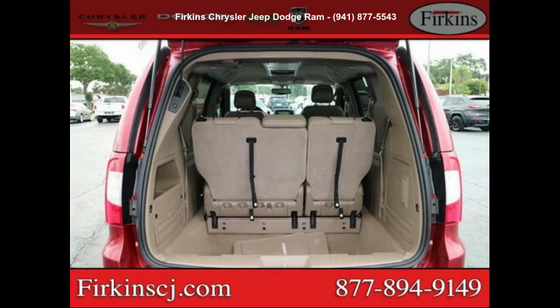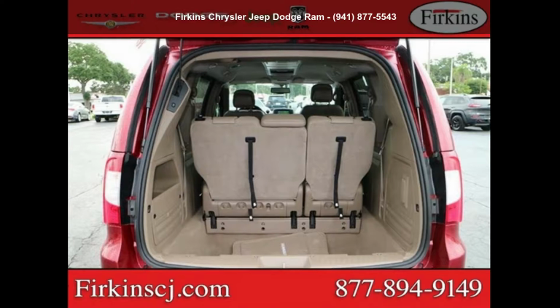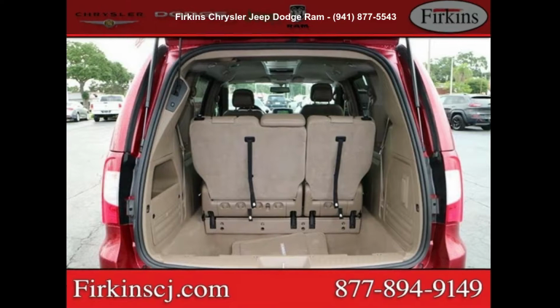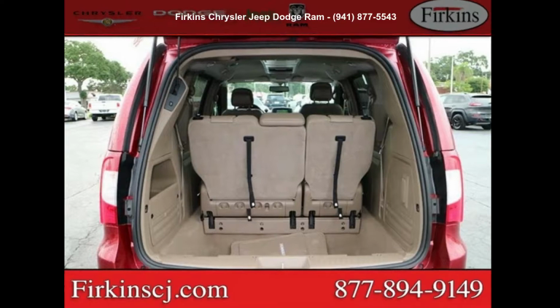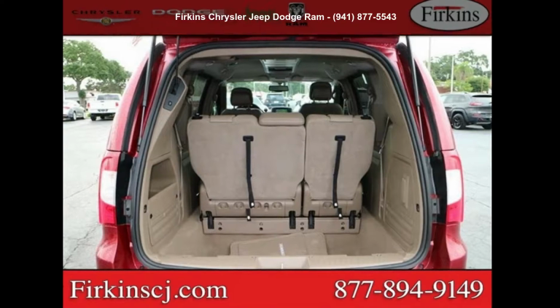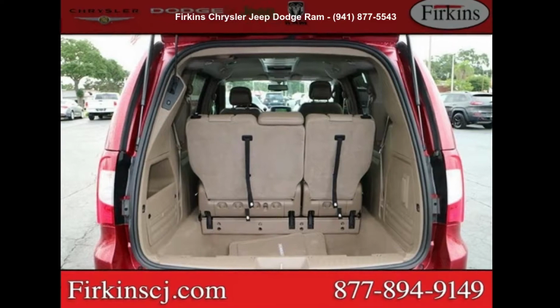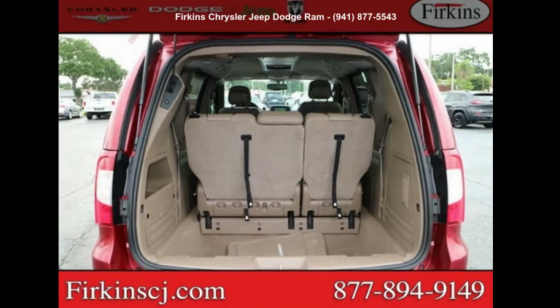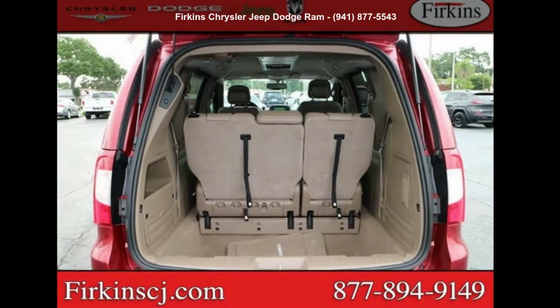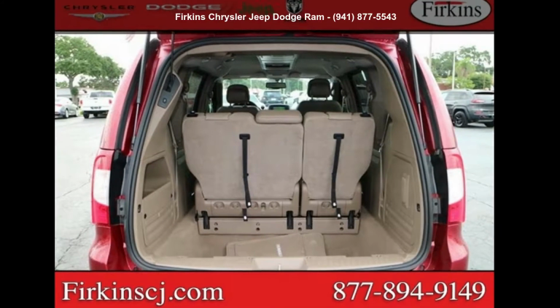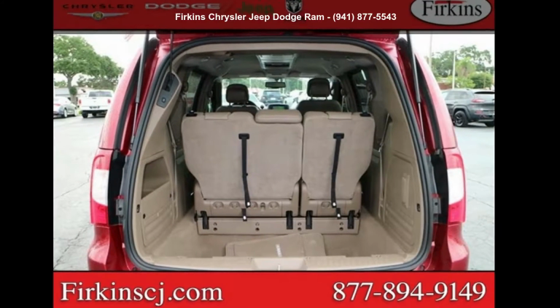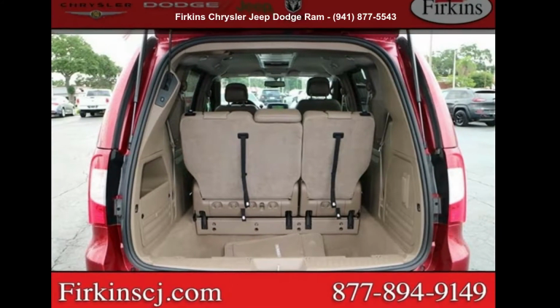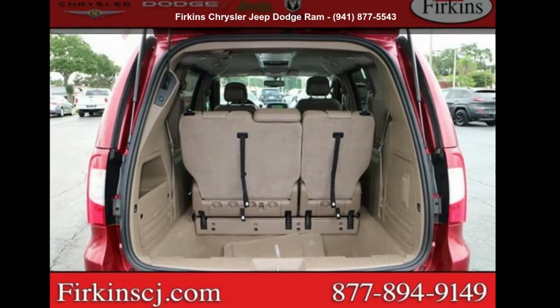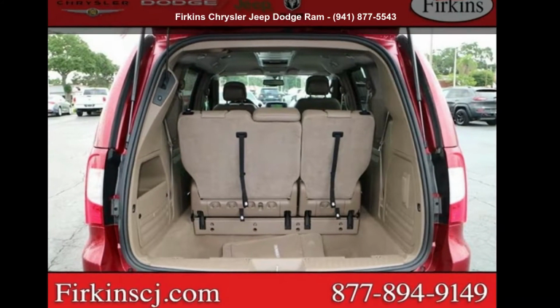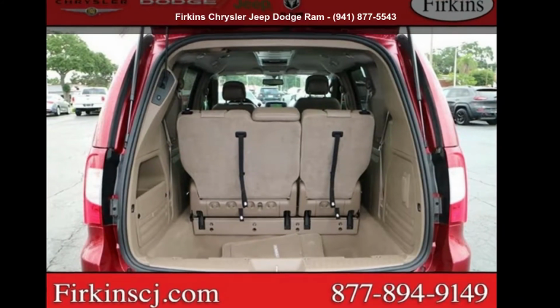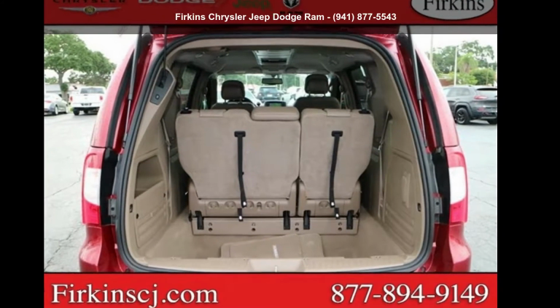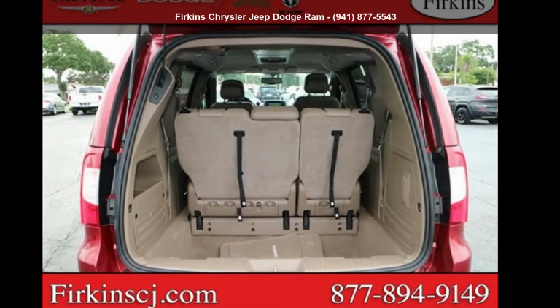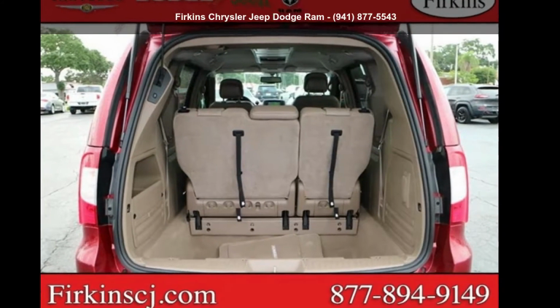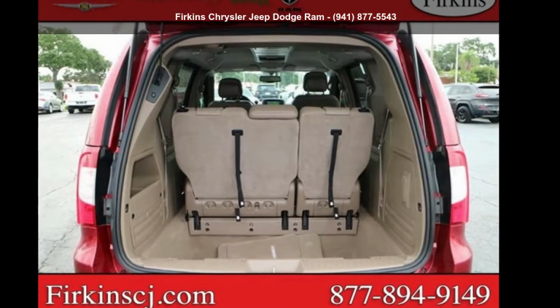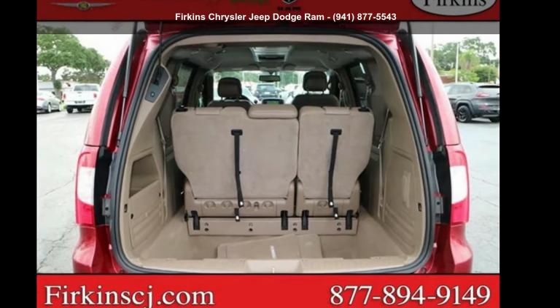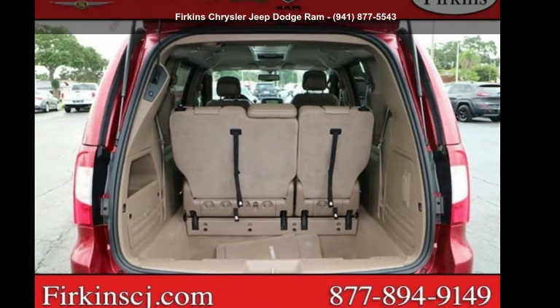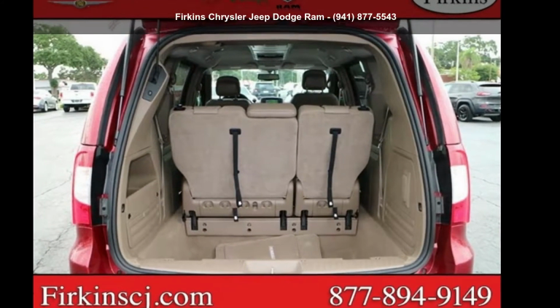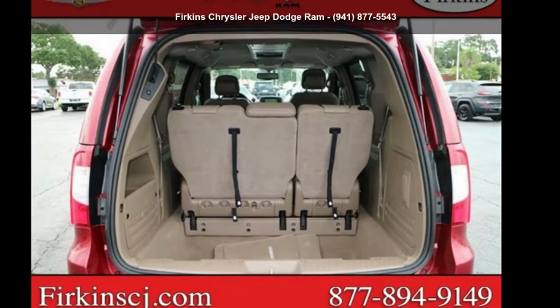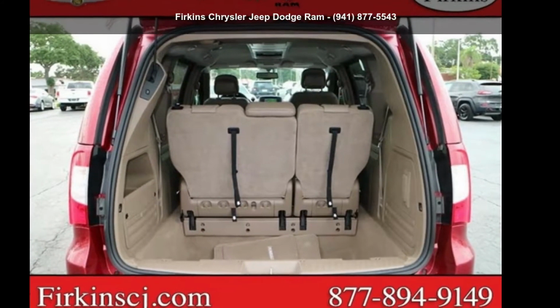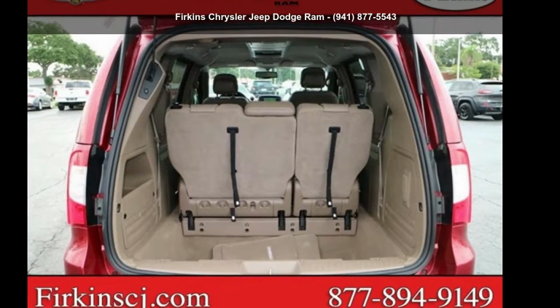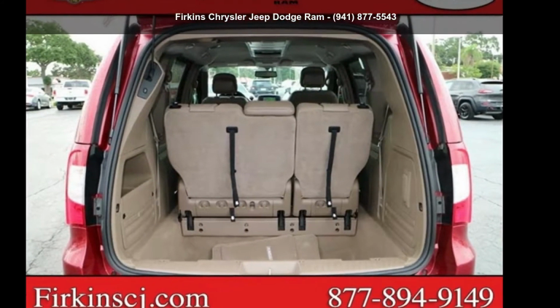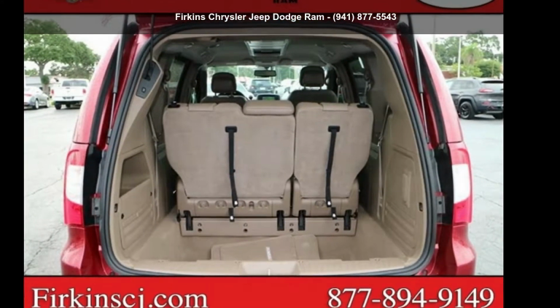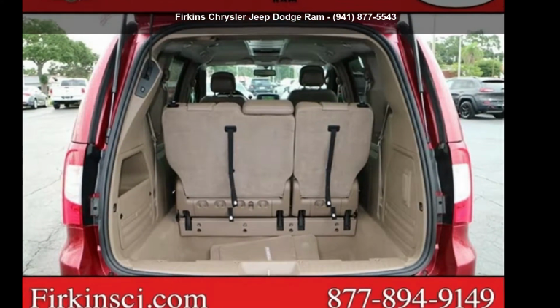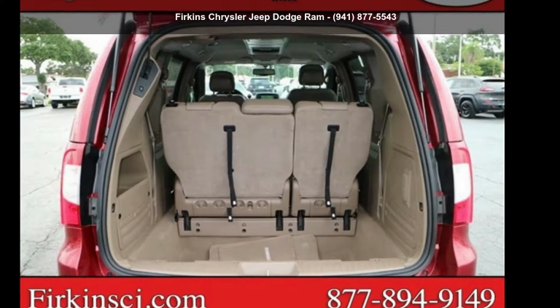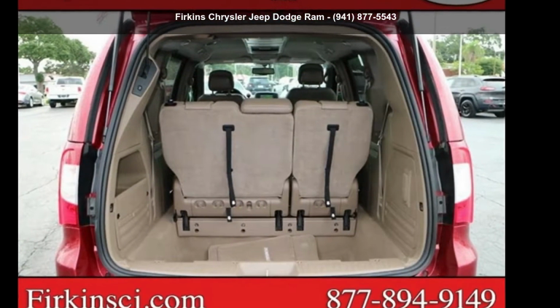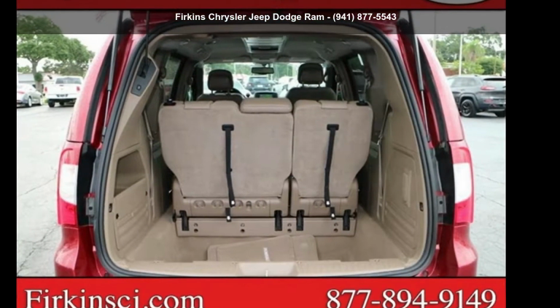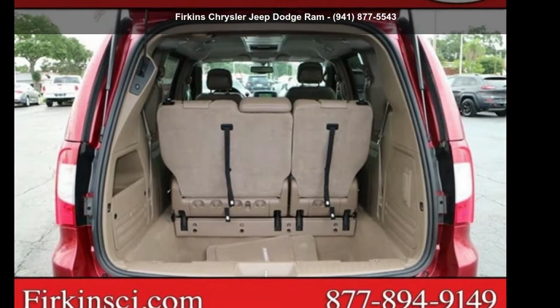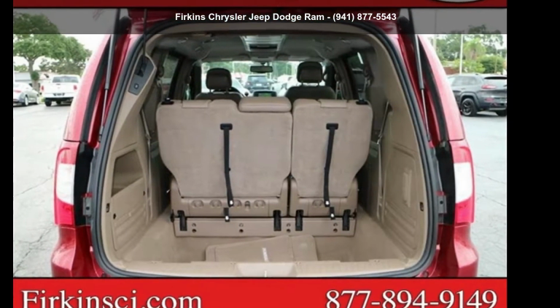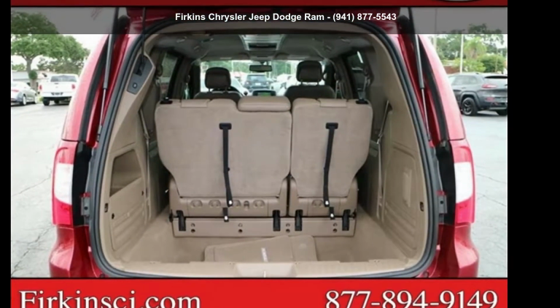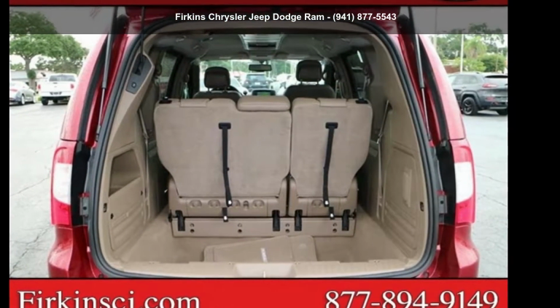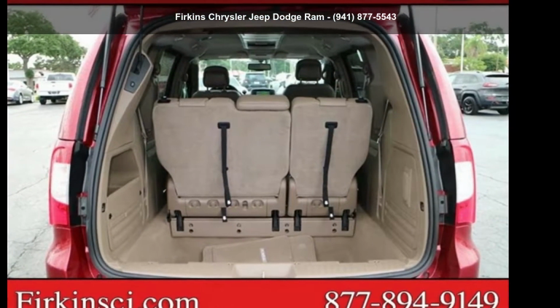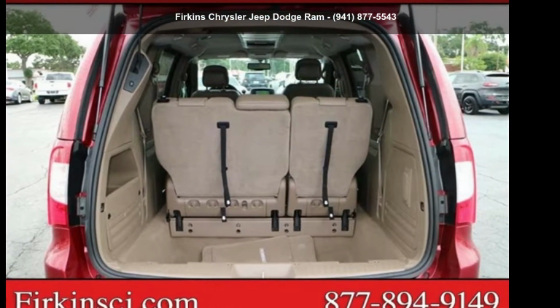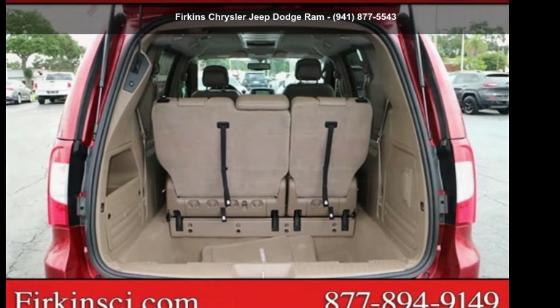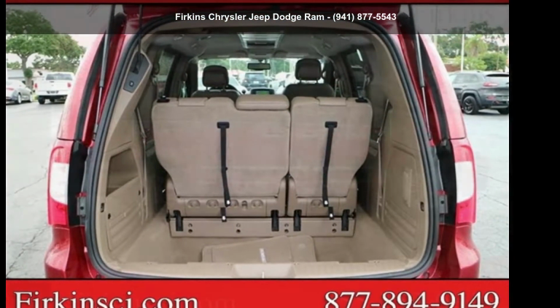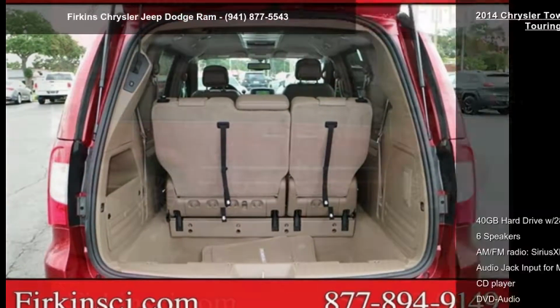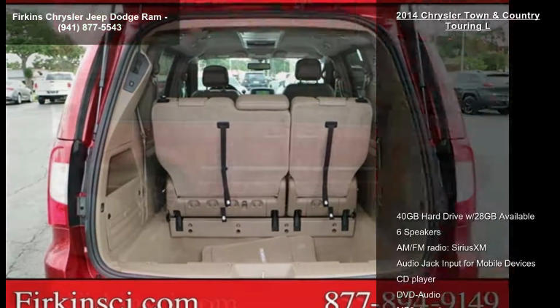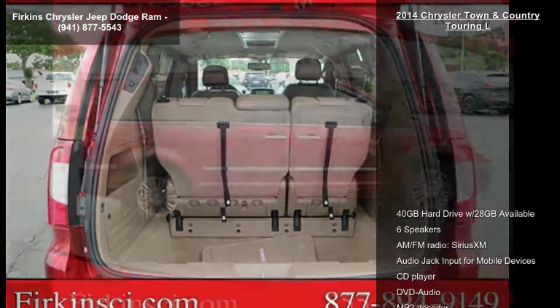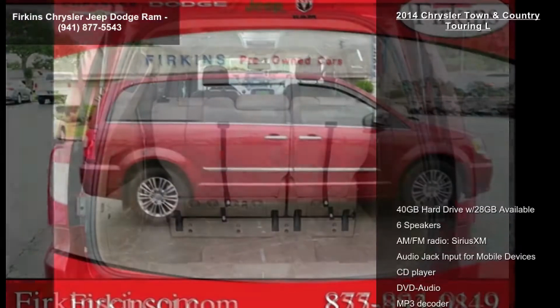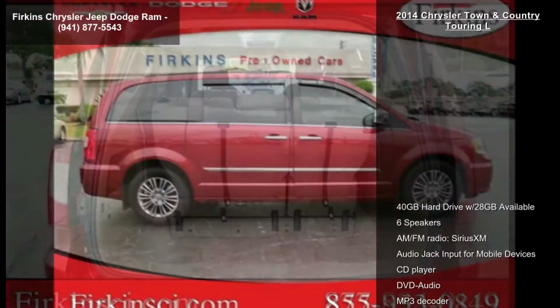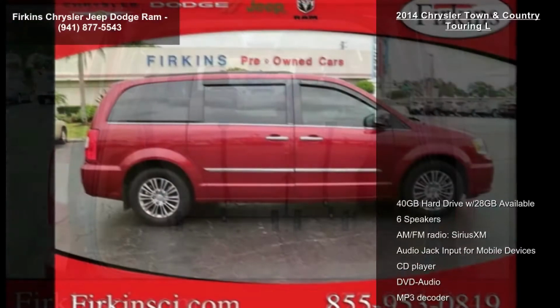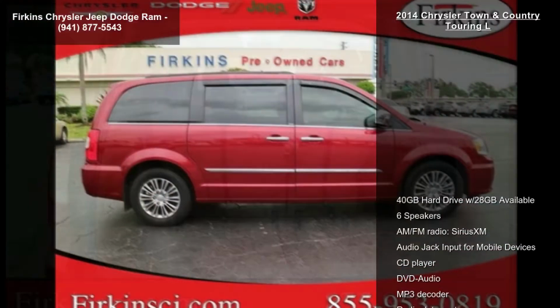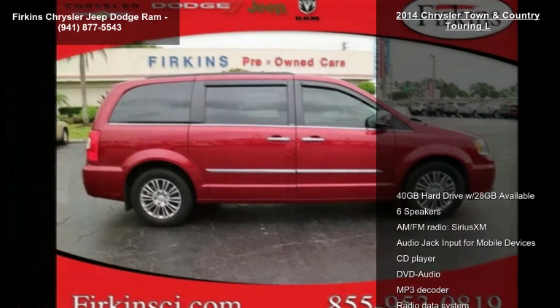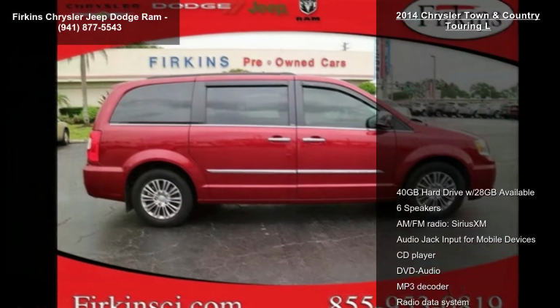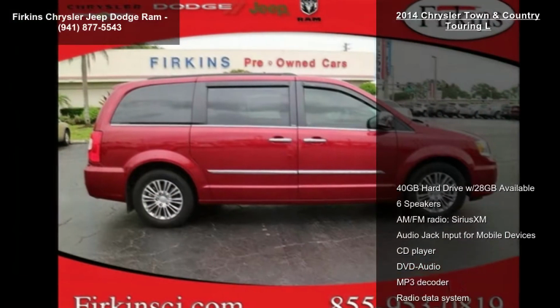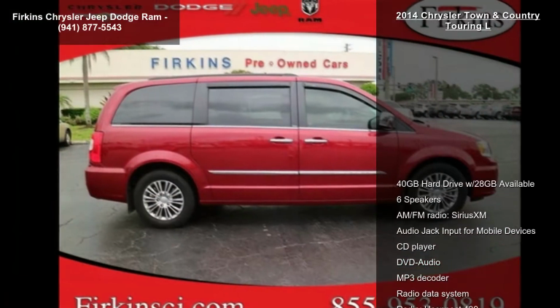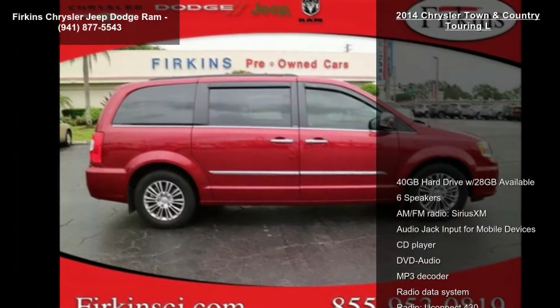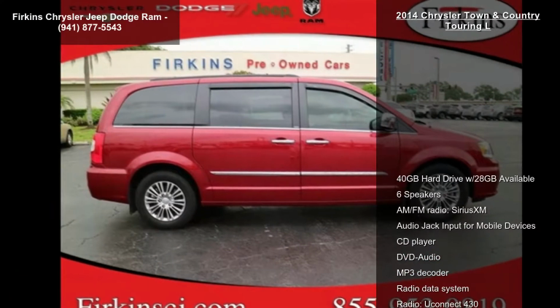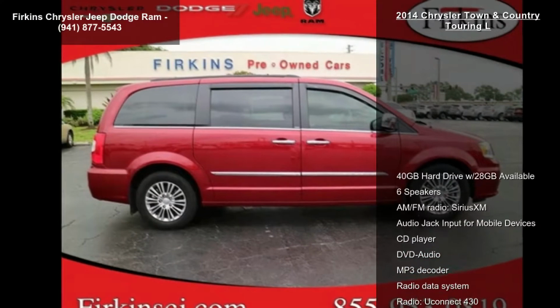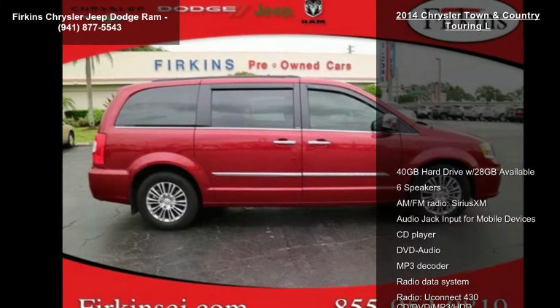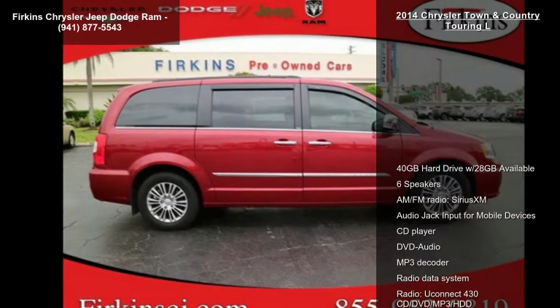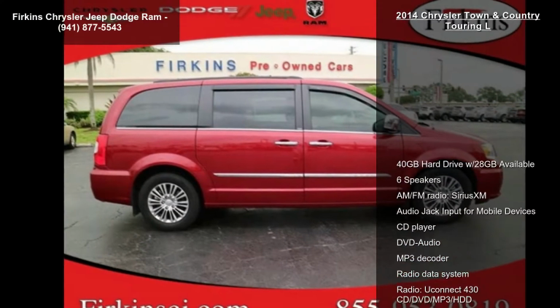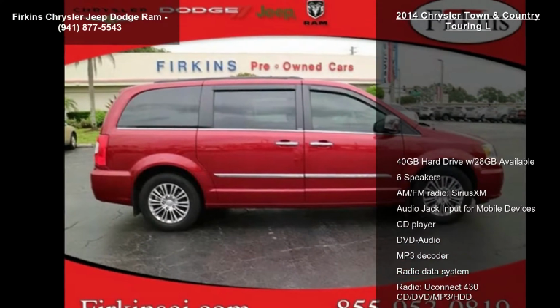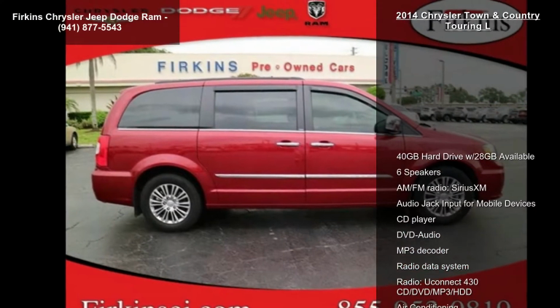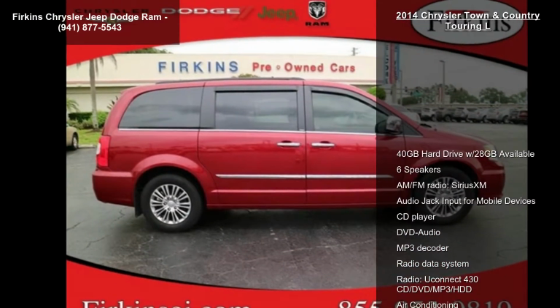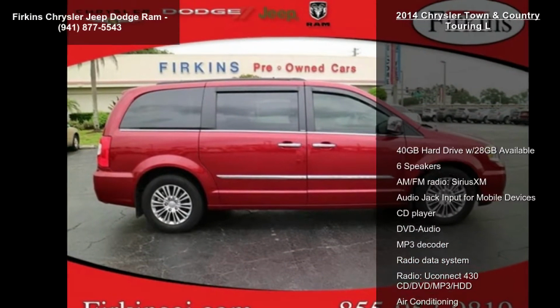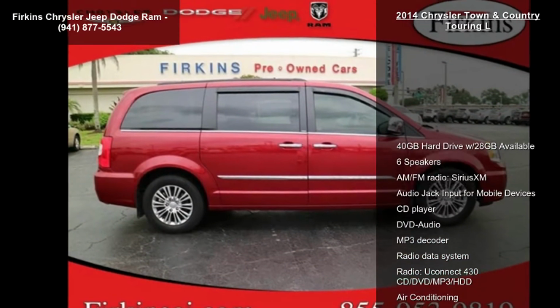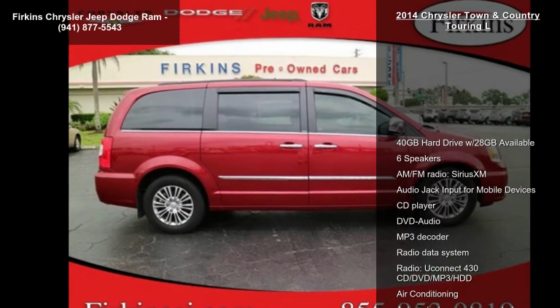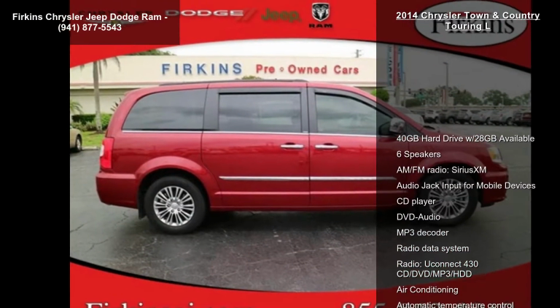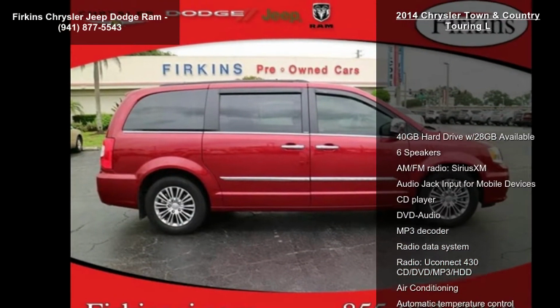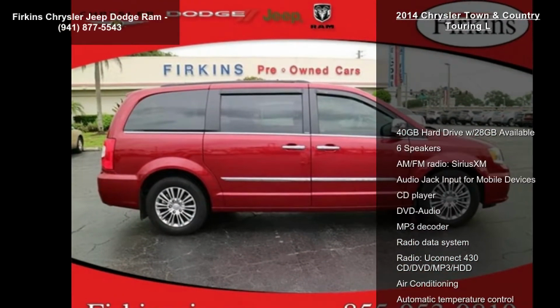Check out this Chrysler 2014 Town & Country Touring L. This may be the set of wheels you've been looking for.